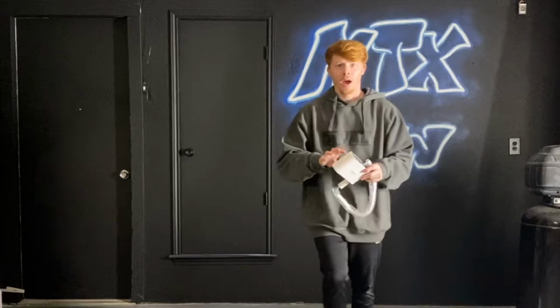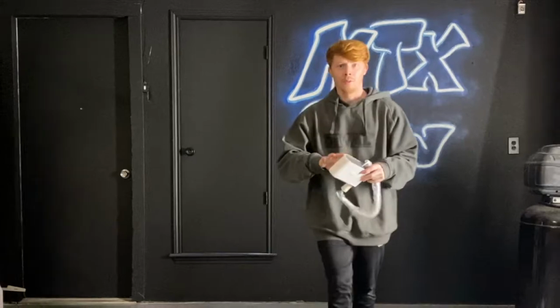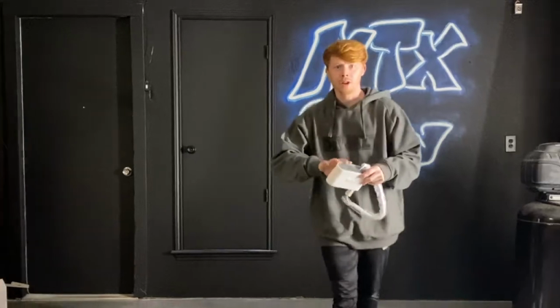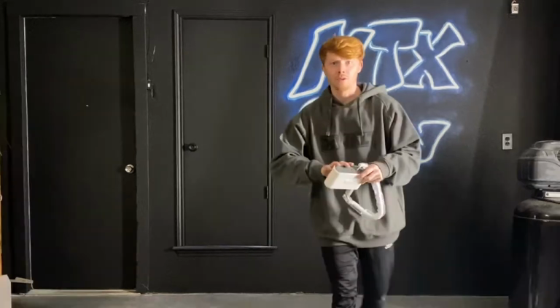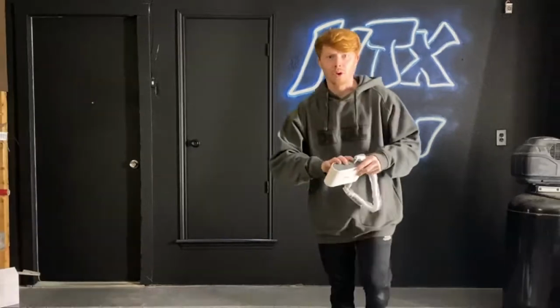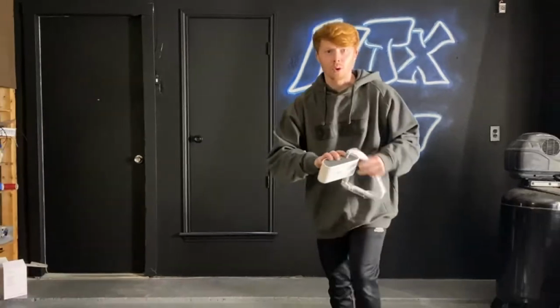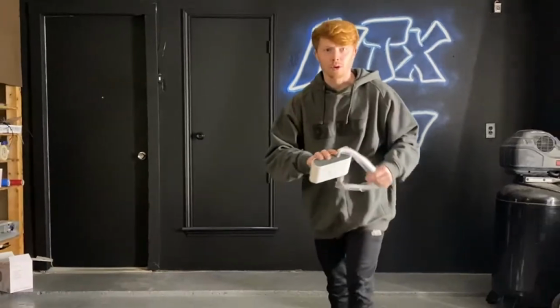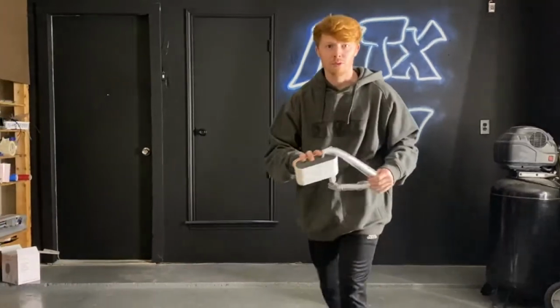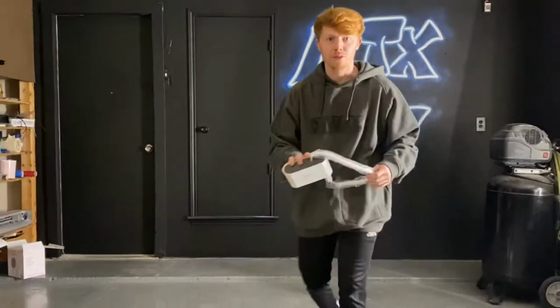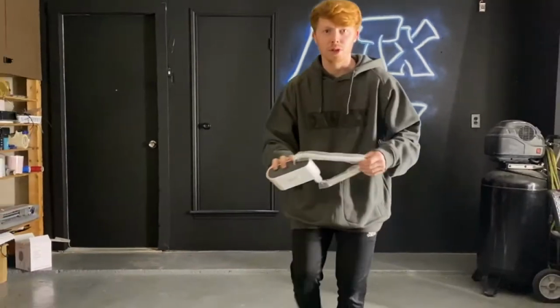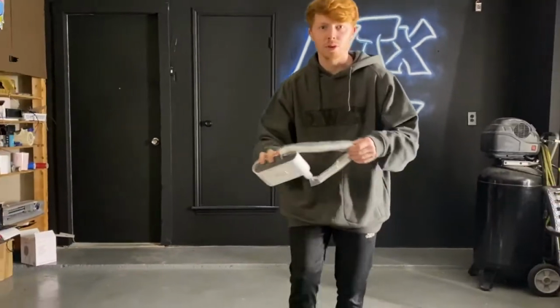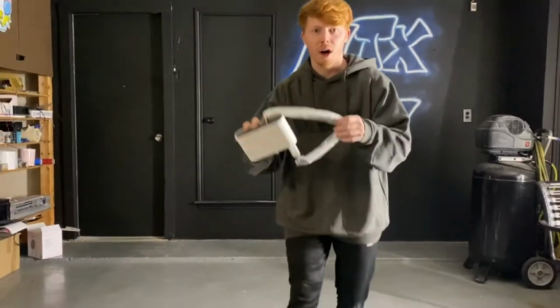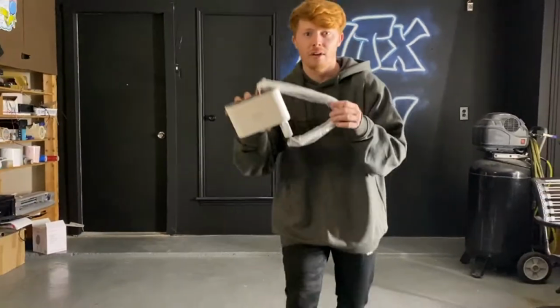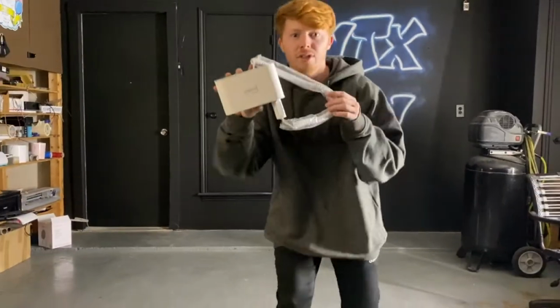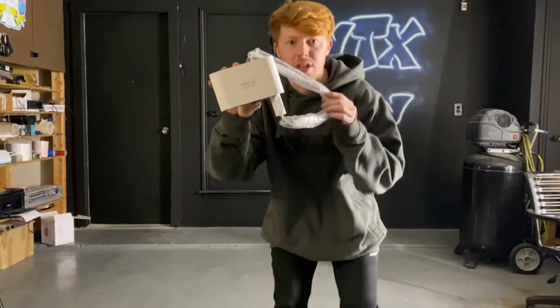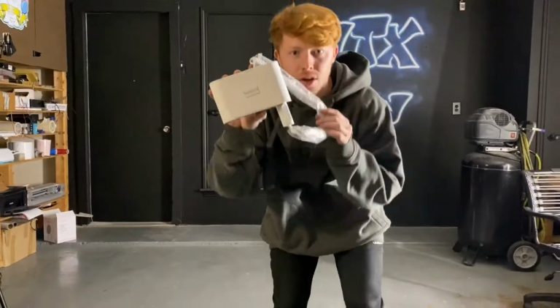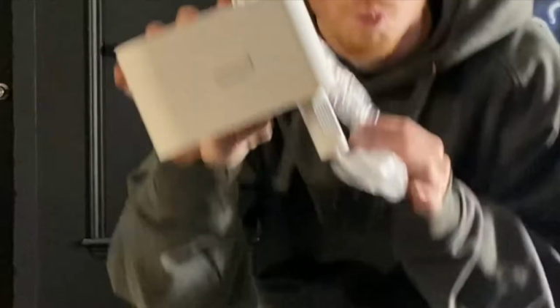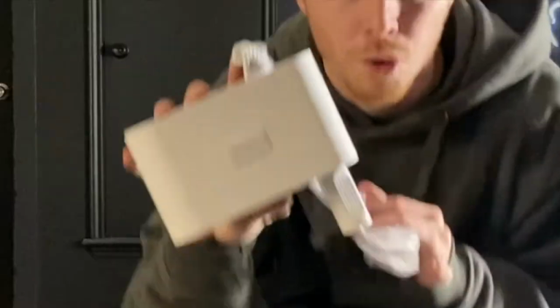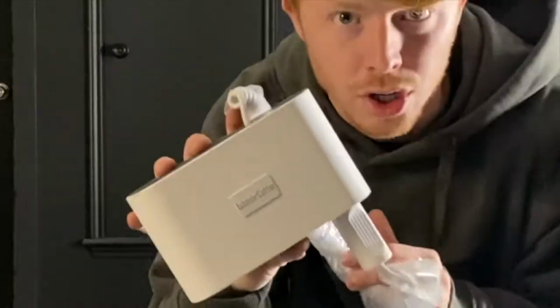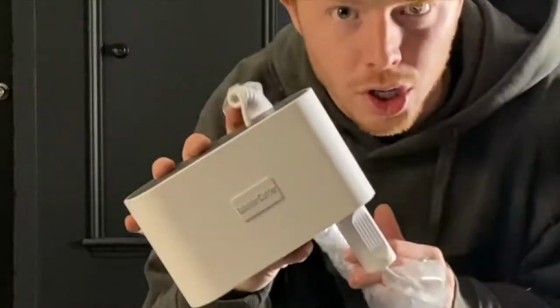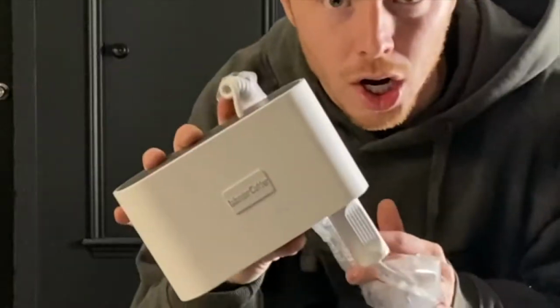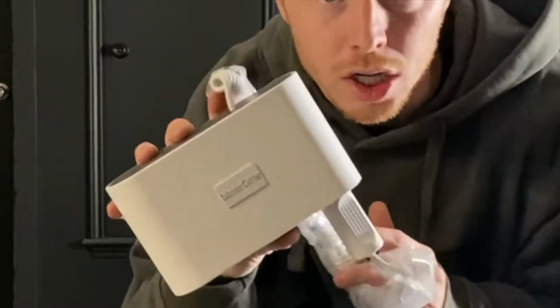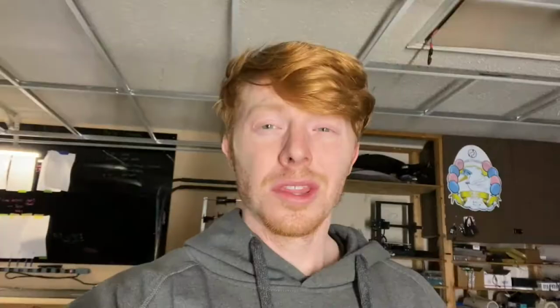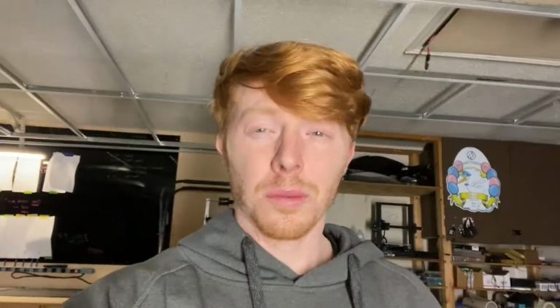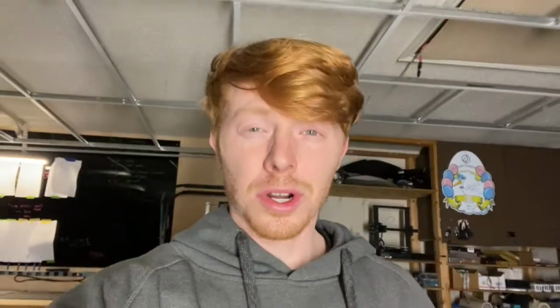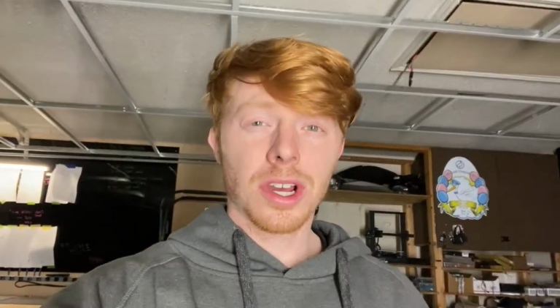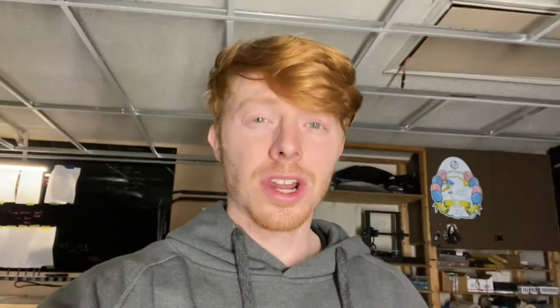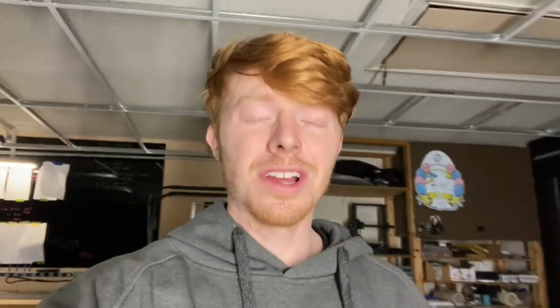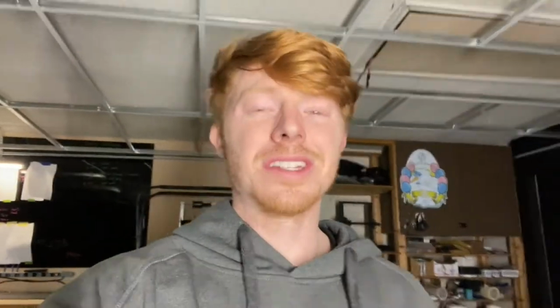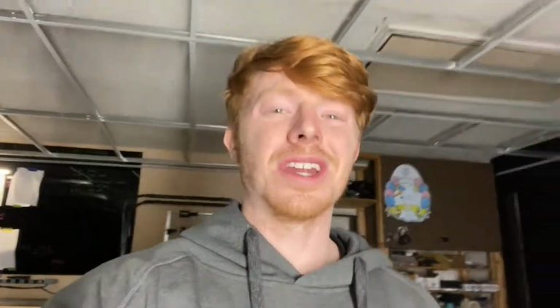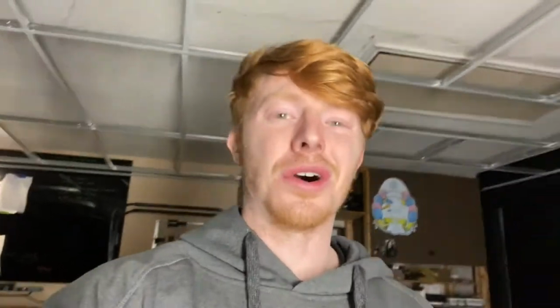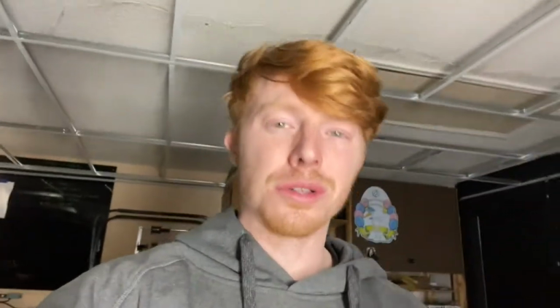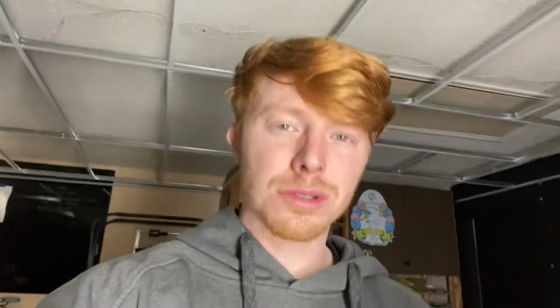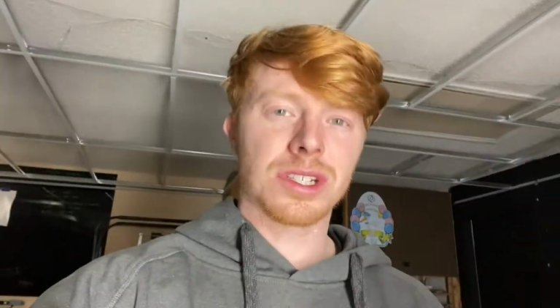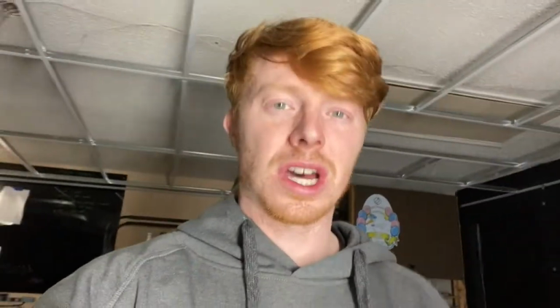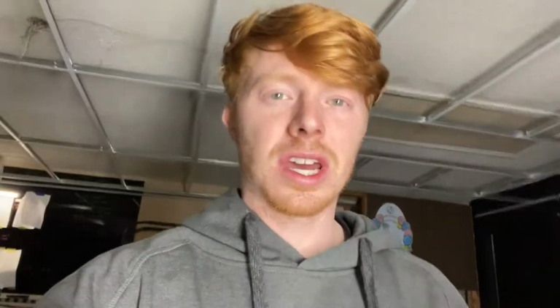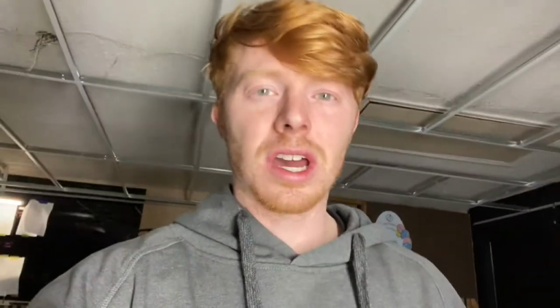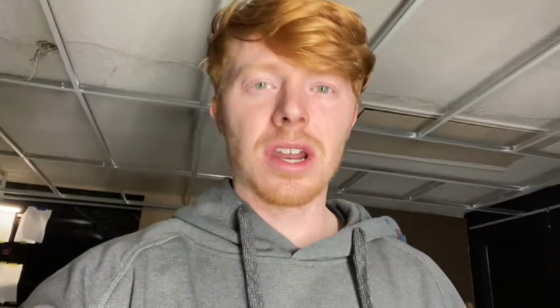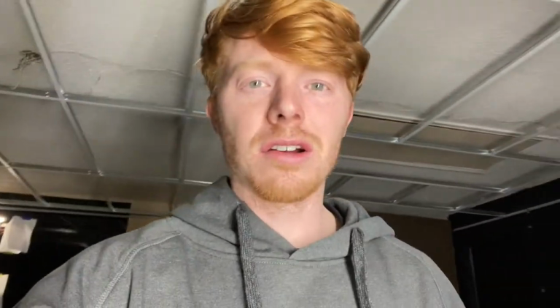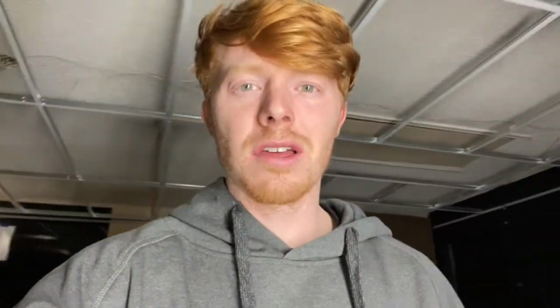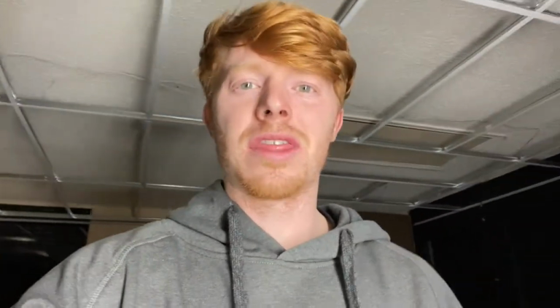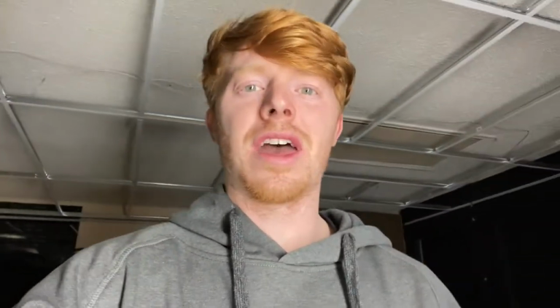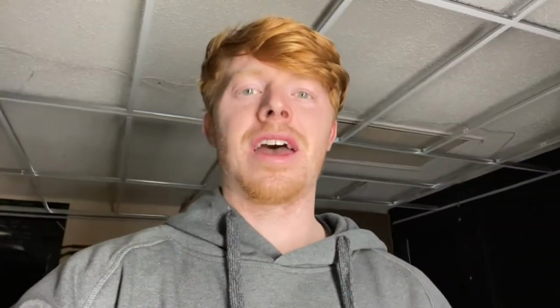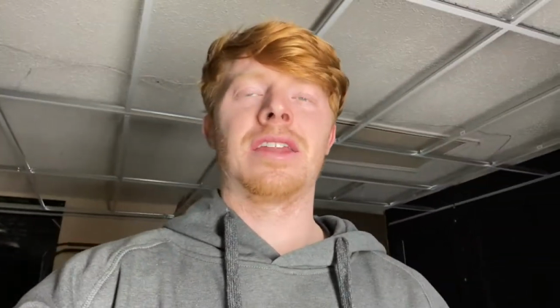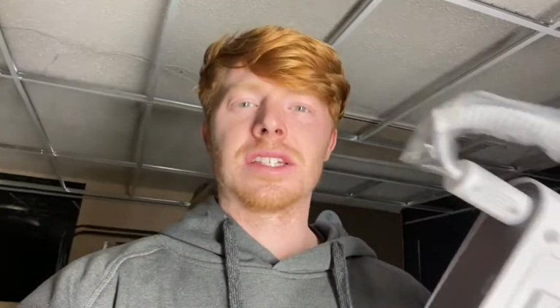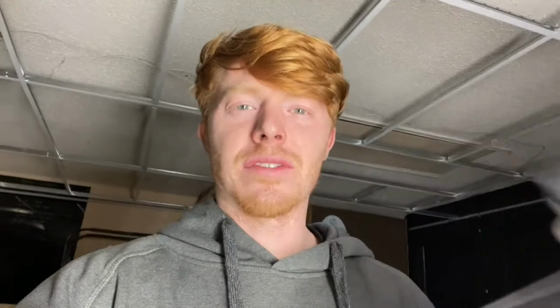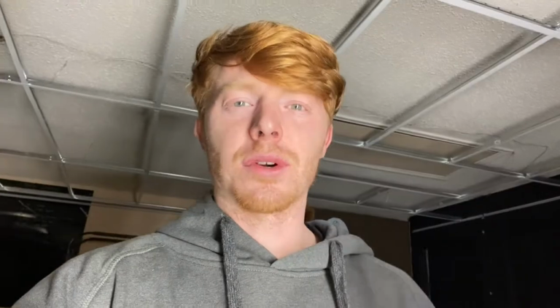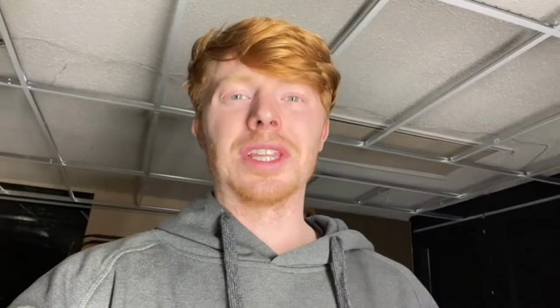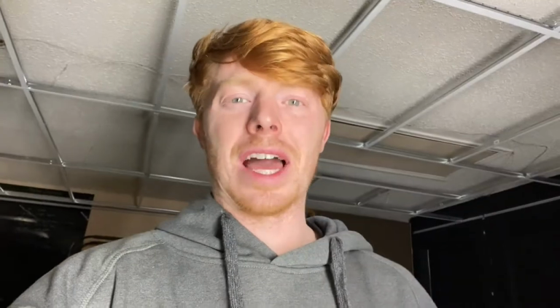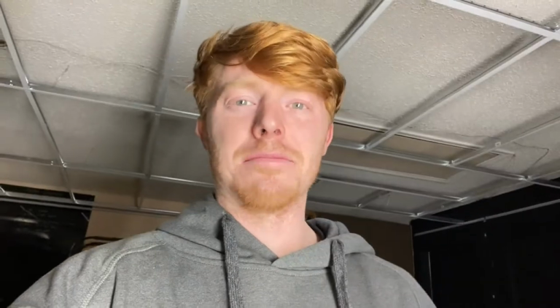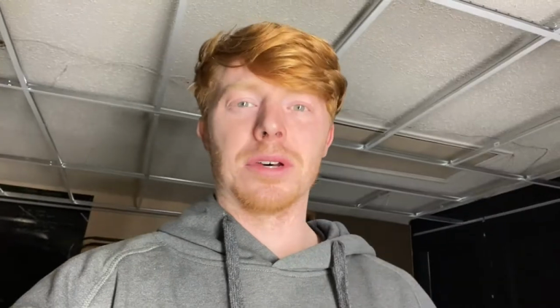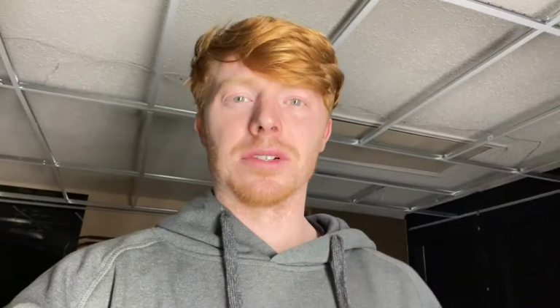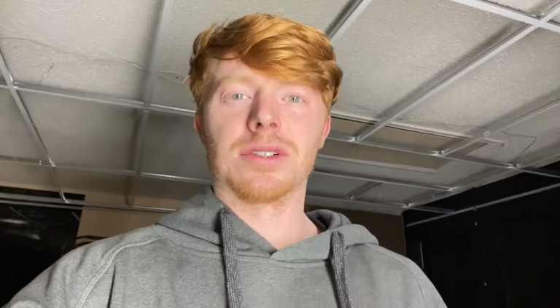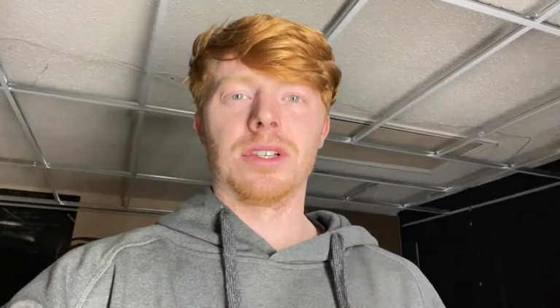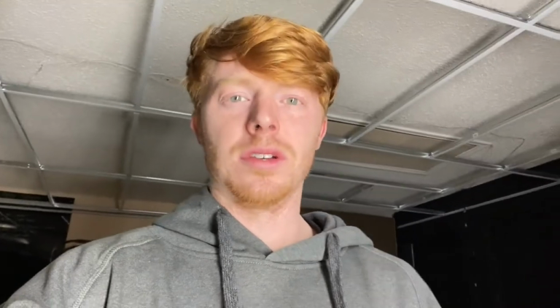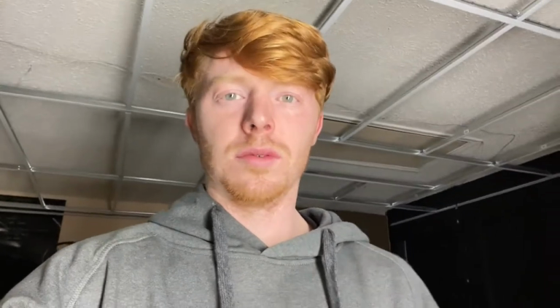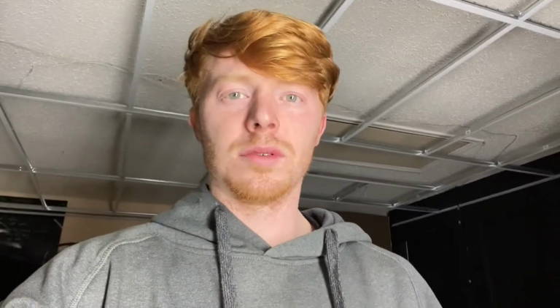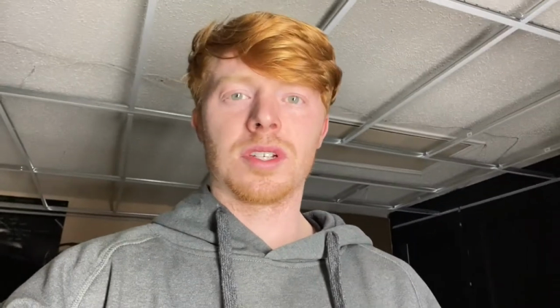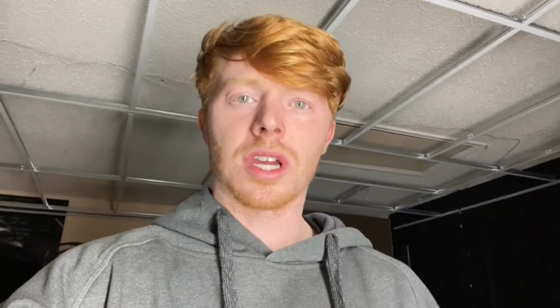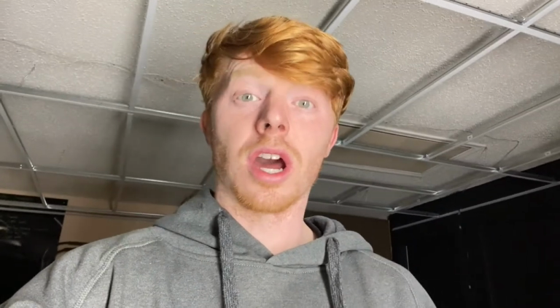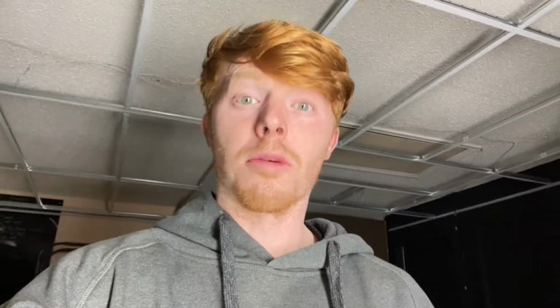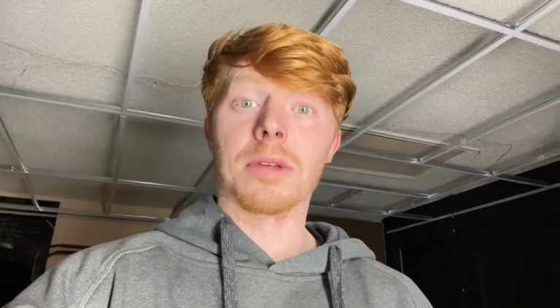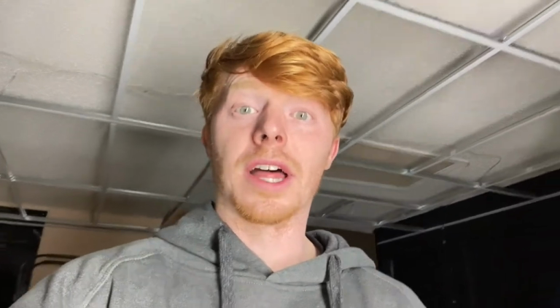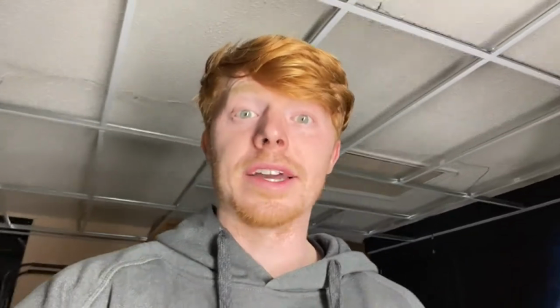I want to do a quick review of the Wonder Cutter. The Wonder Cutter is an ultrasonic cutter that several light builders use to cut open lights.